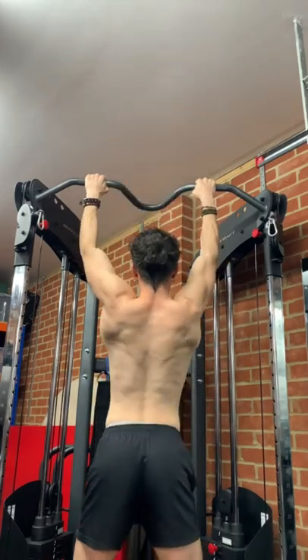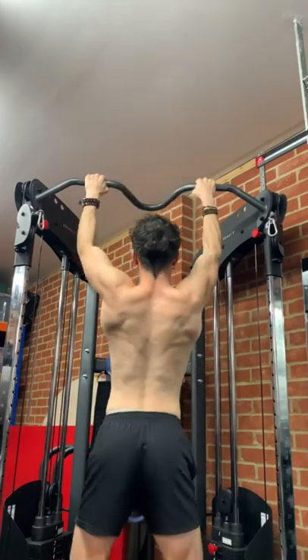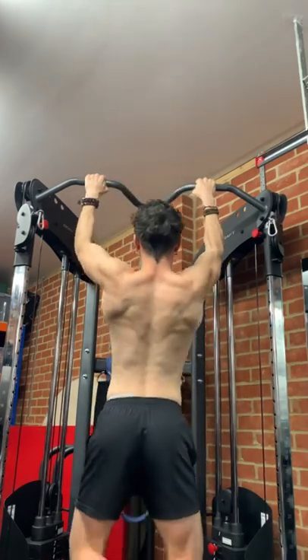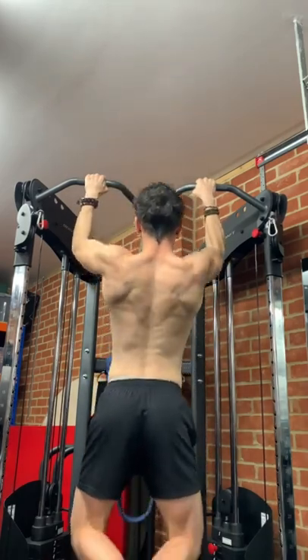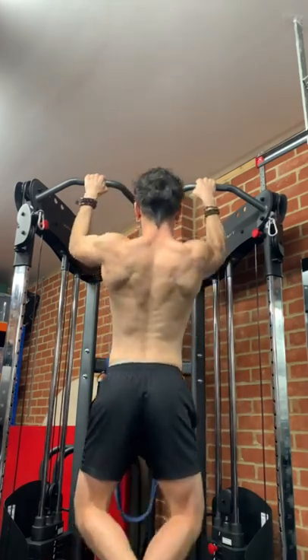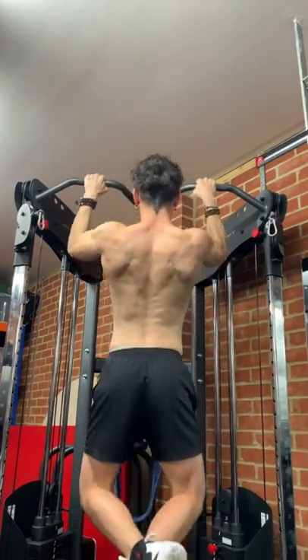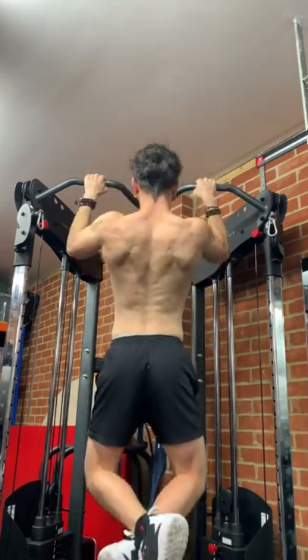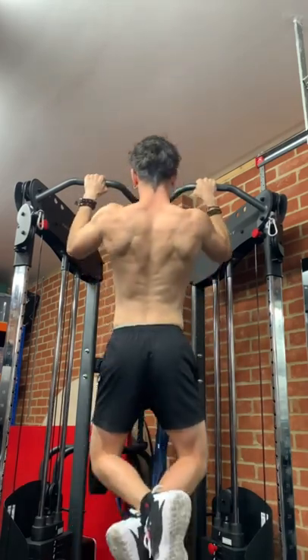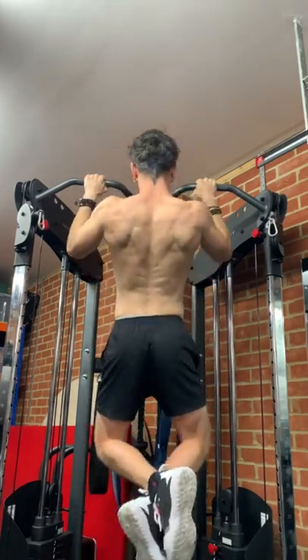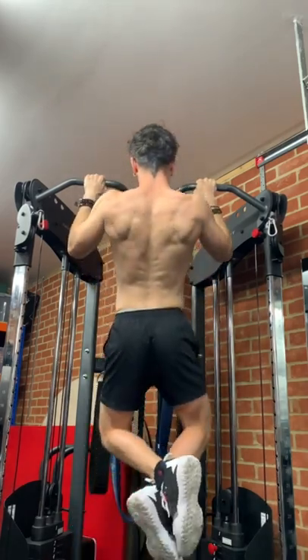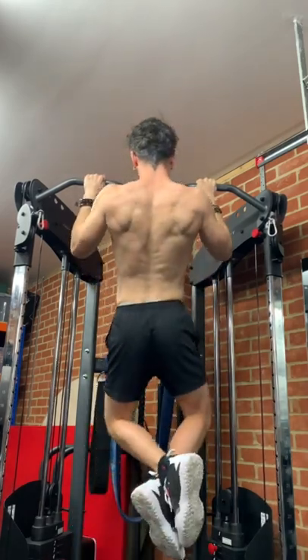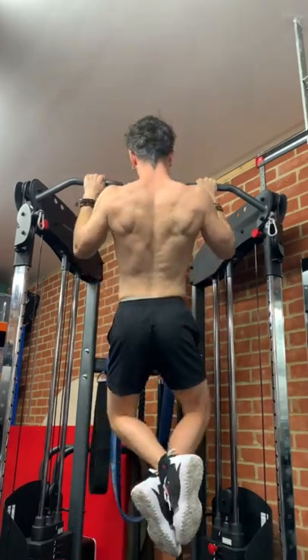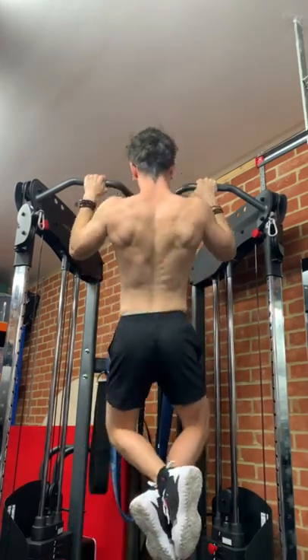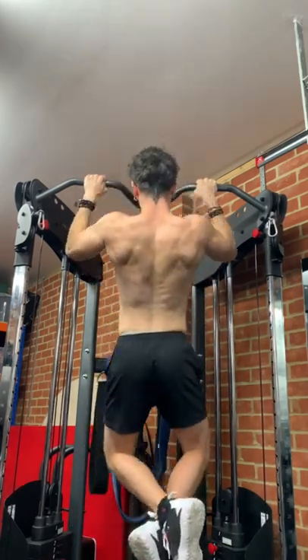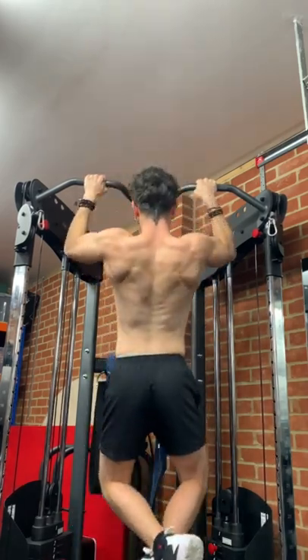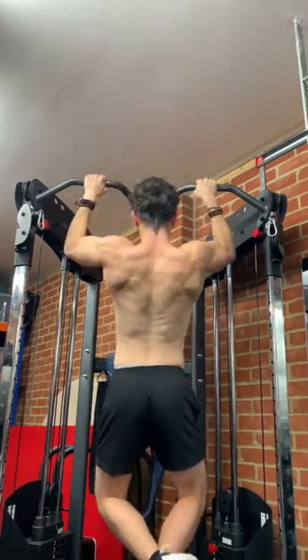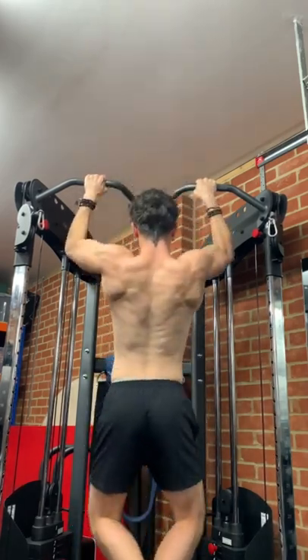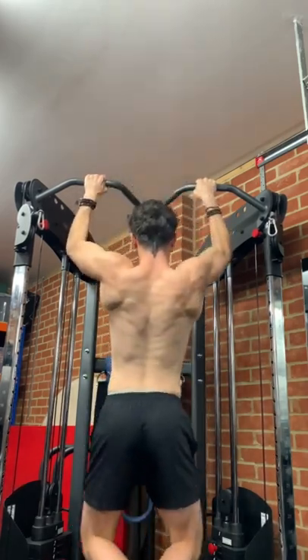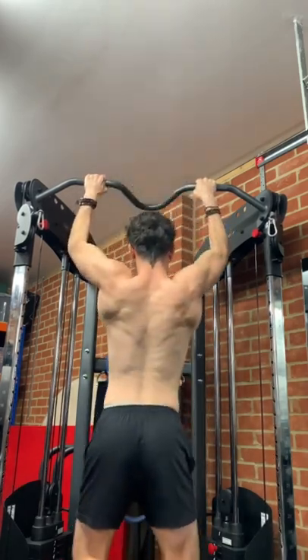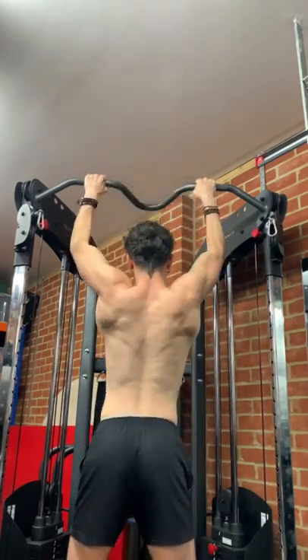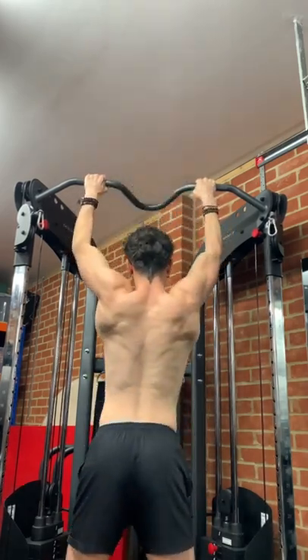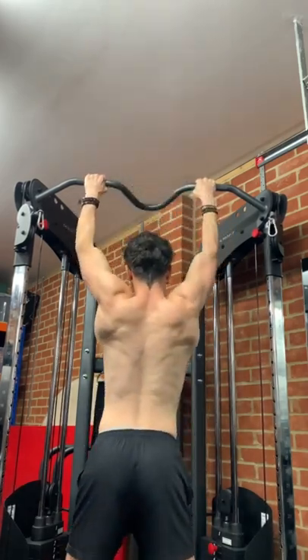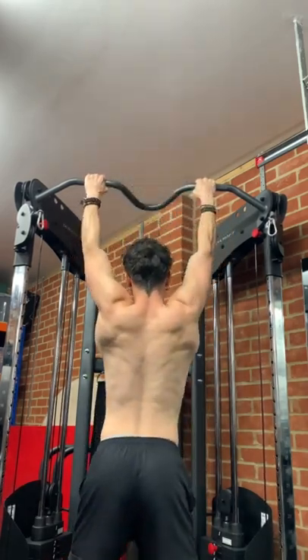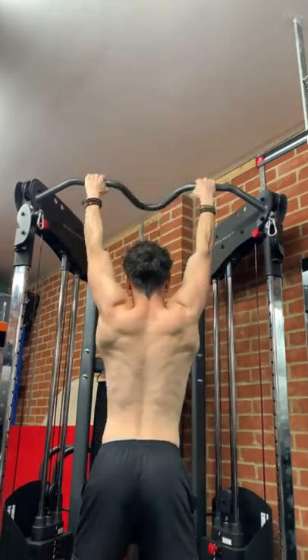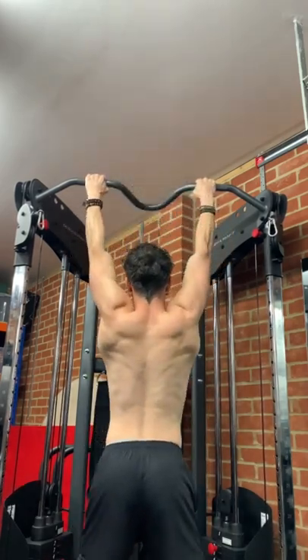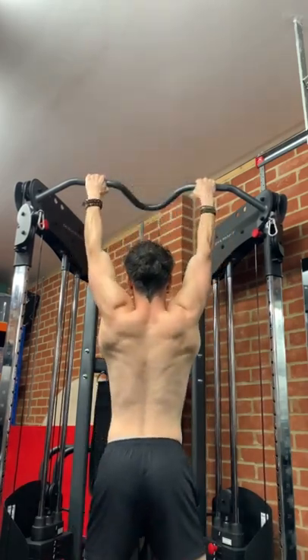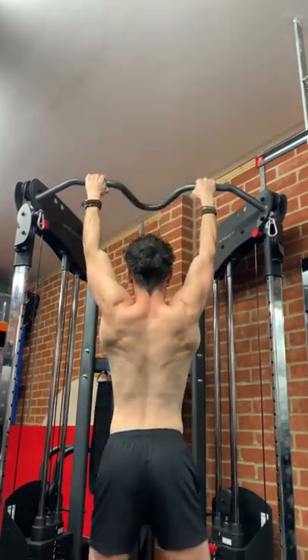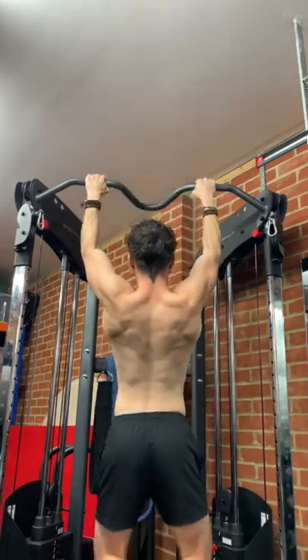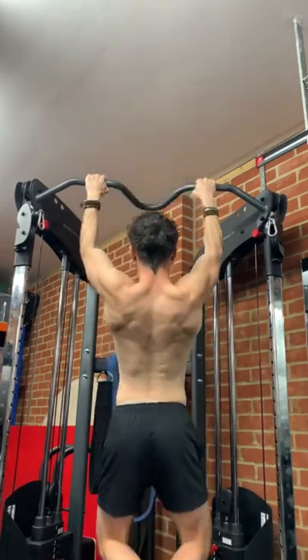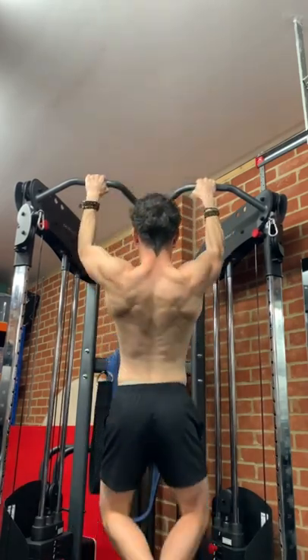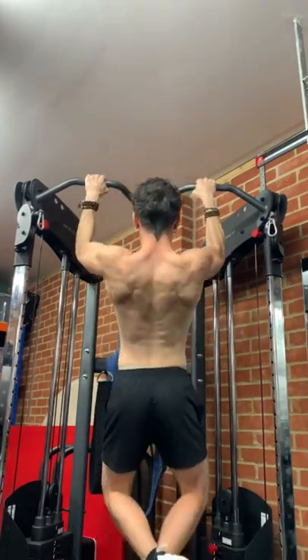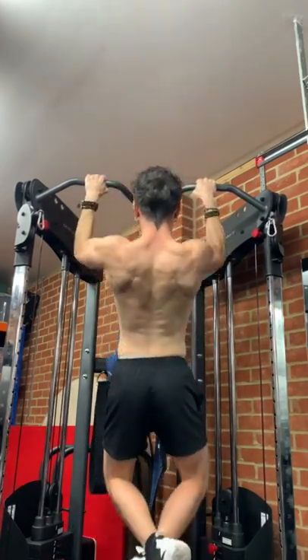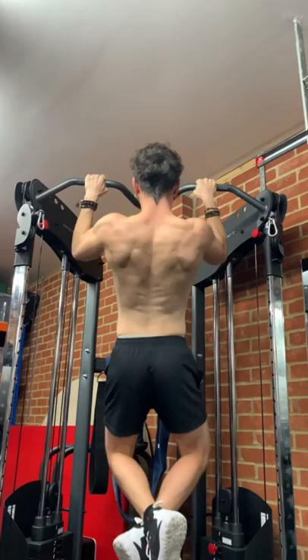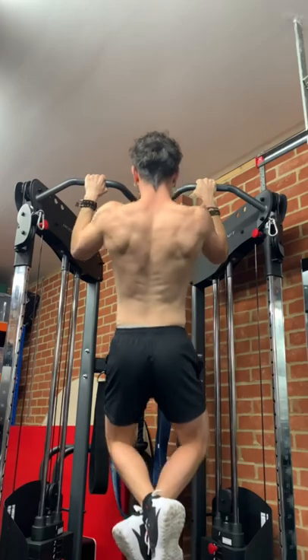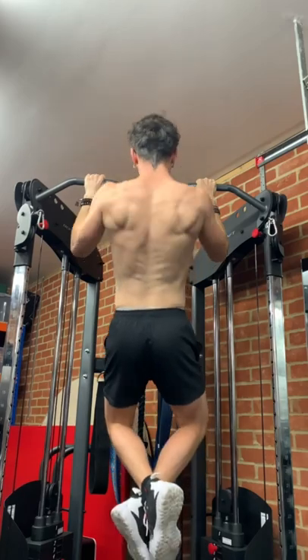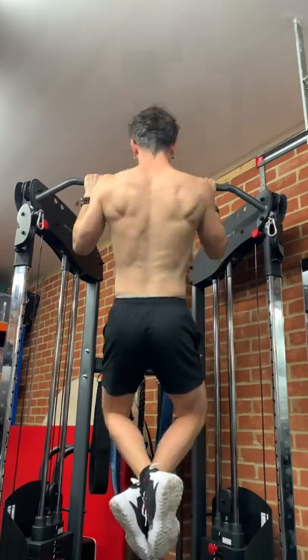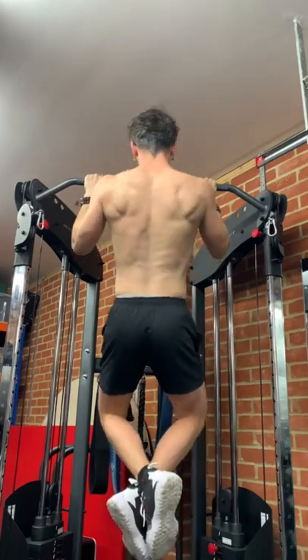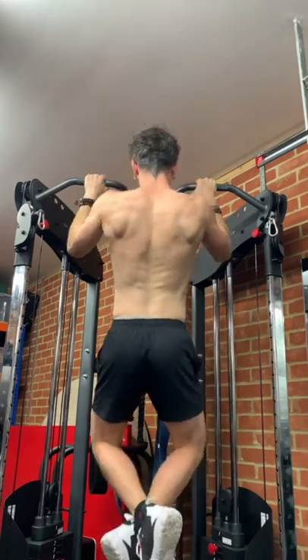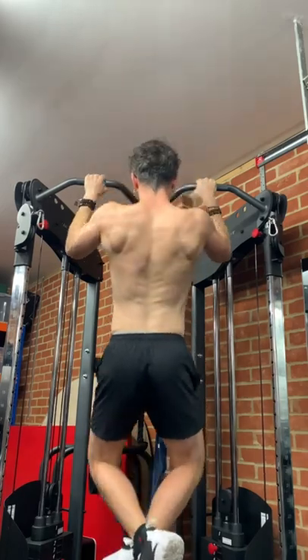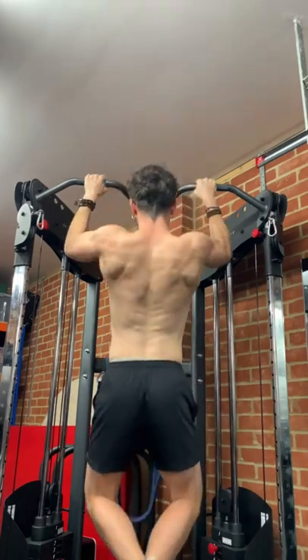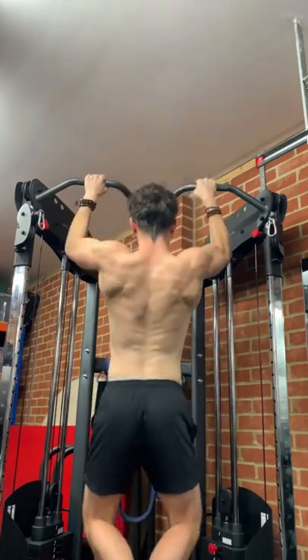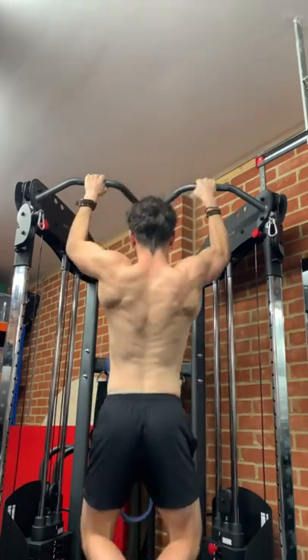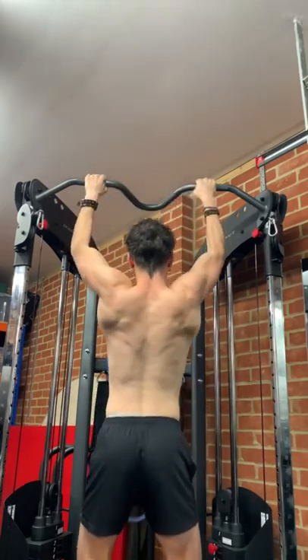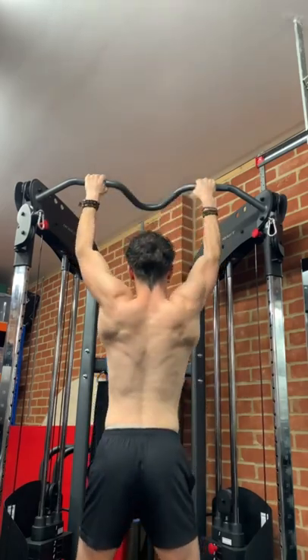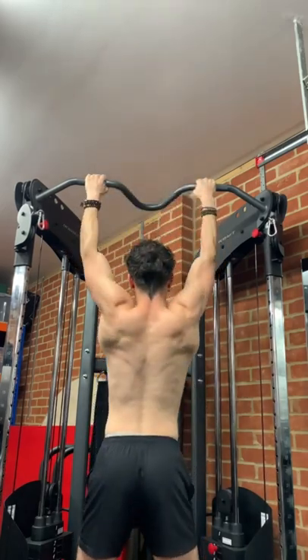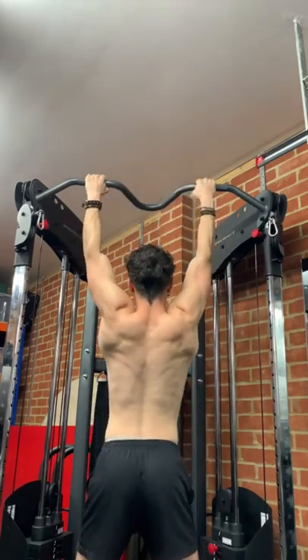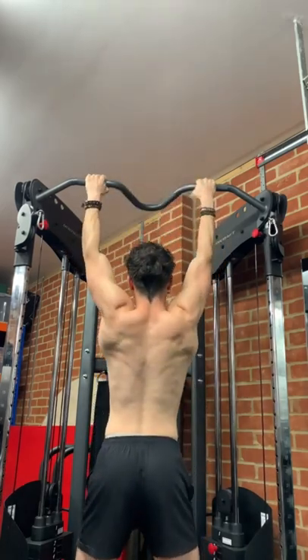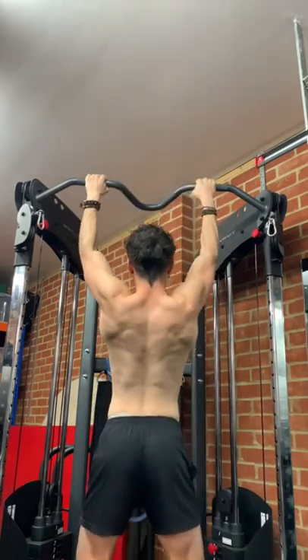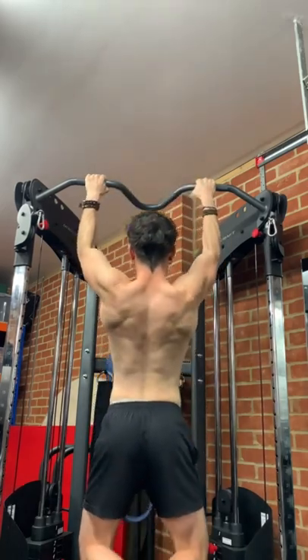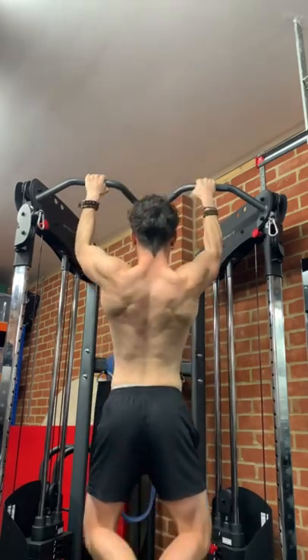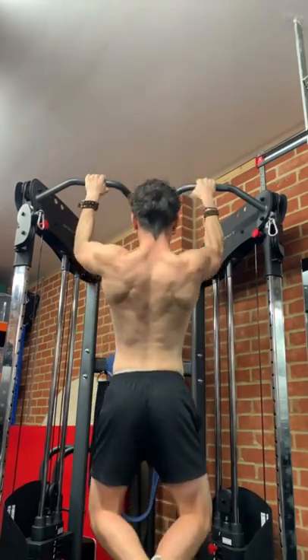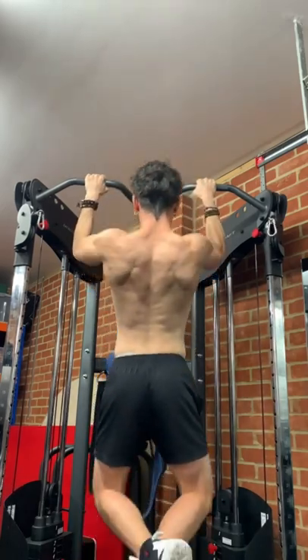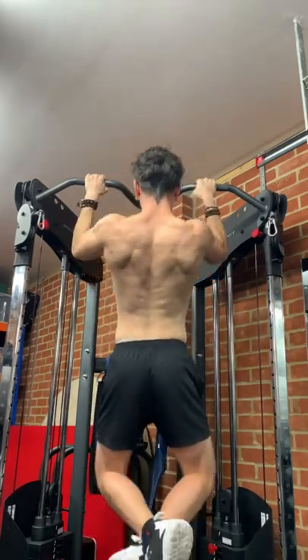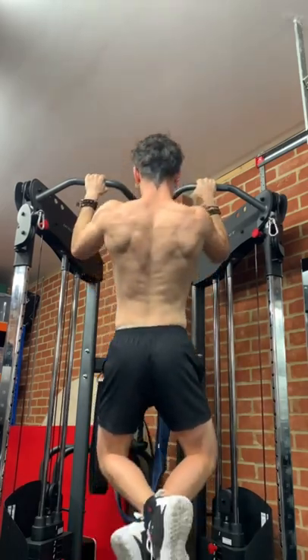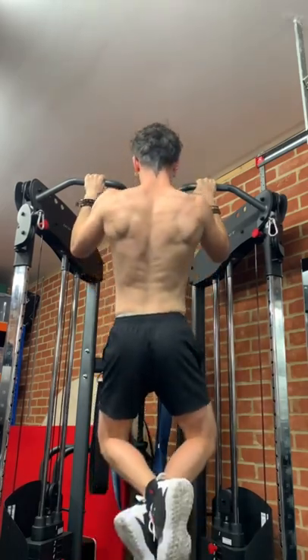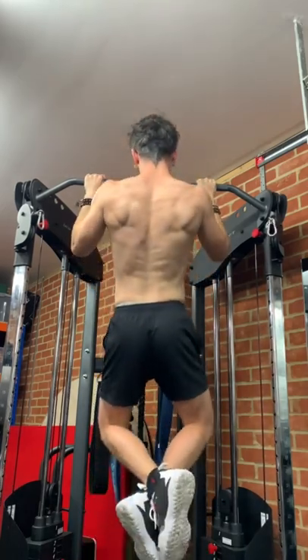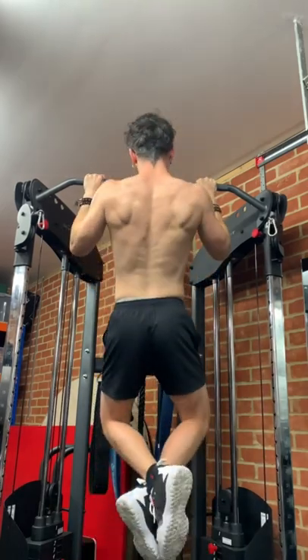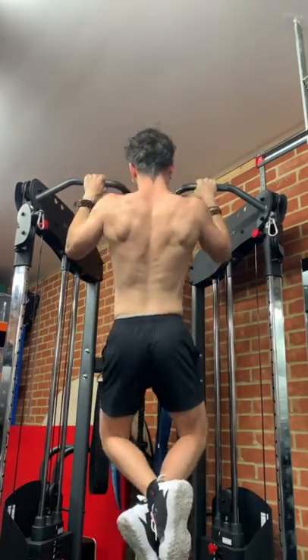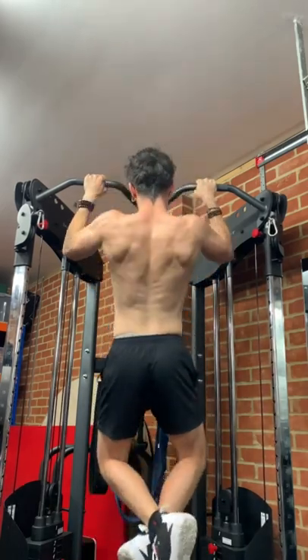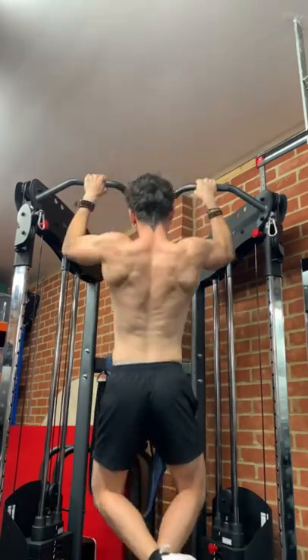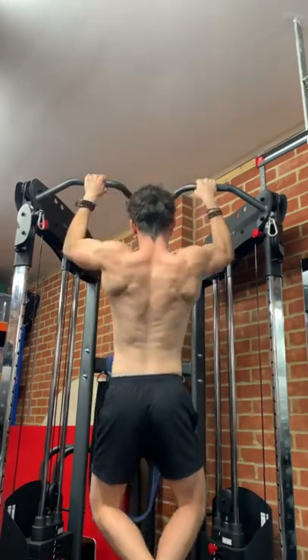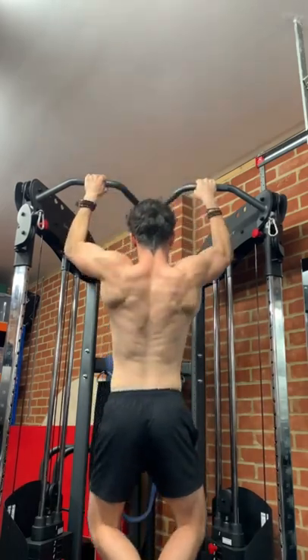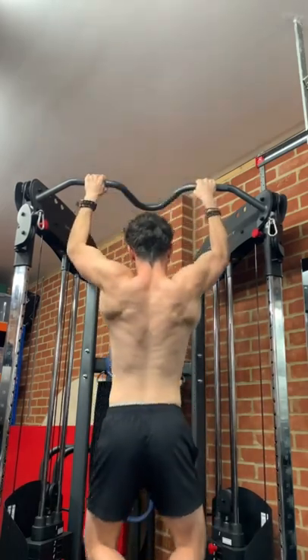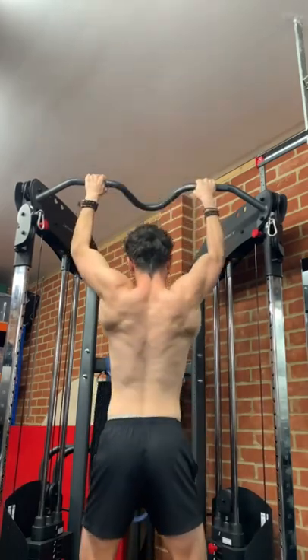Stretching is of course important to keep your muscles supple, but don't go stressing if your shoulders sit slightly unevenly, blowing thousands on a physio or chiropractor when you really don't need it.